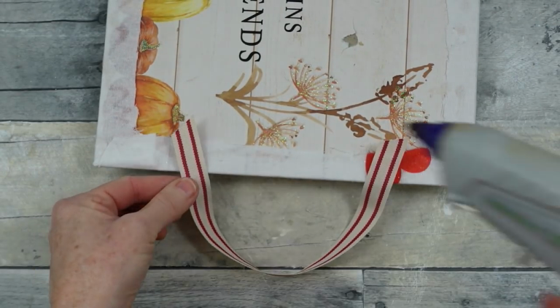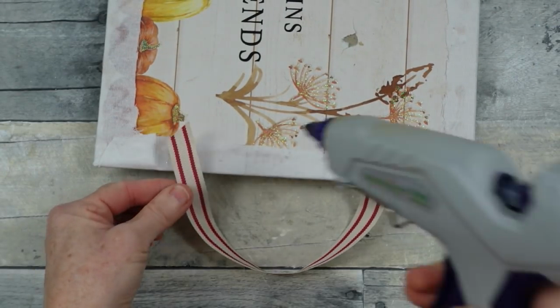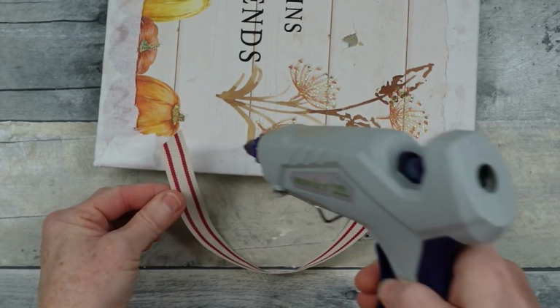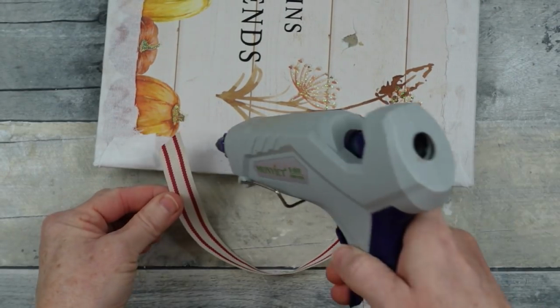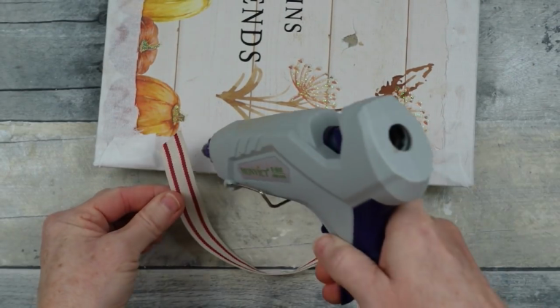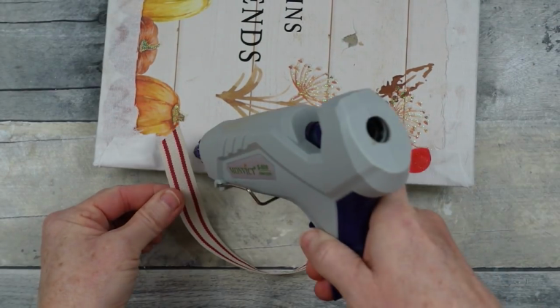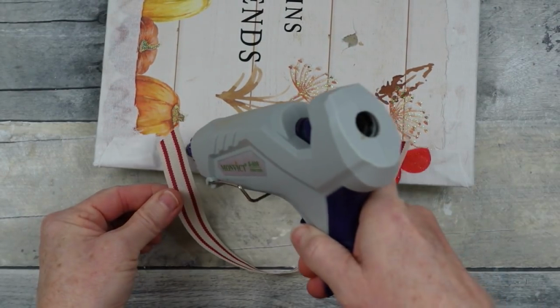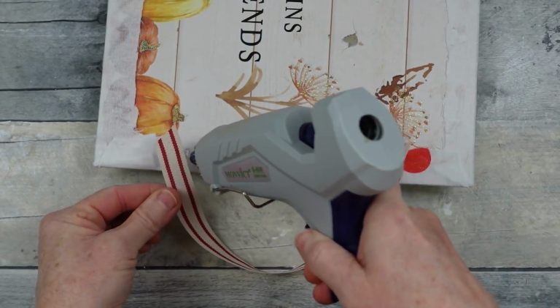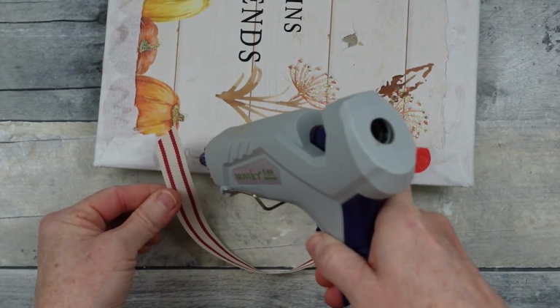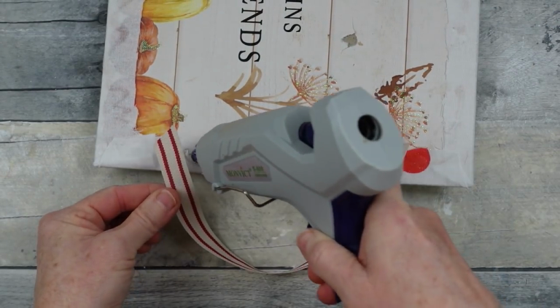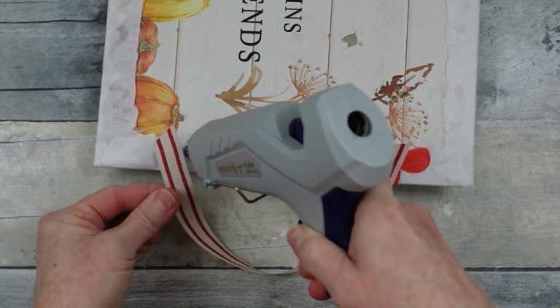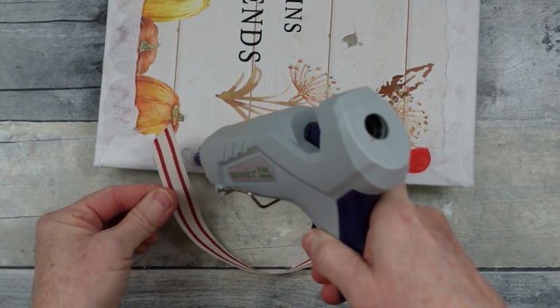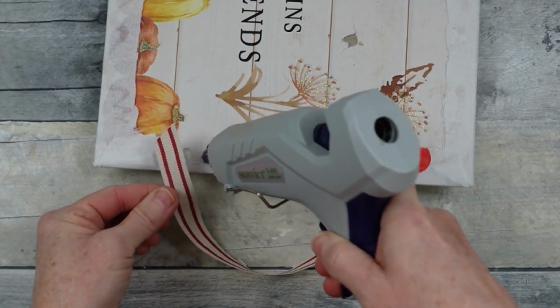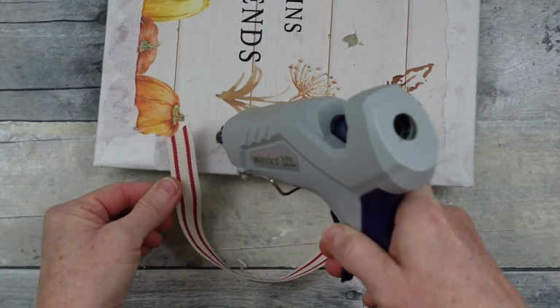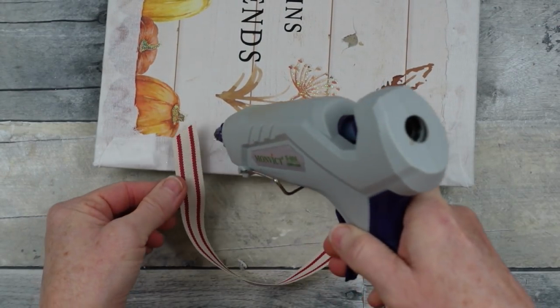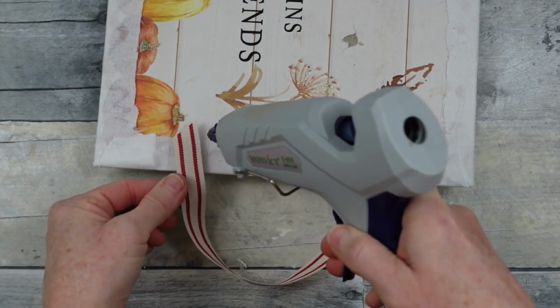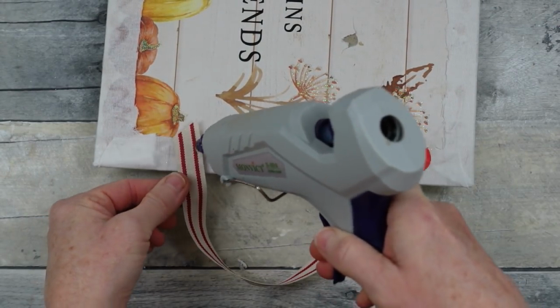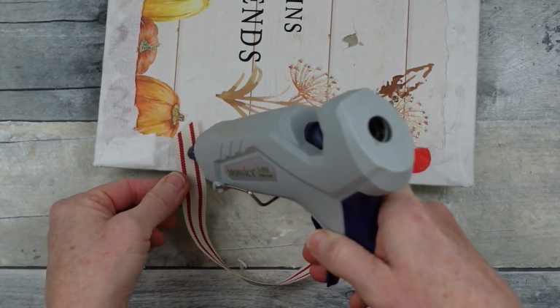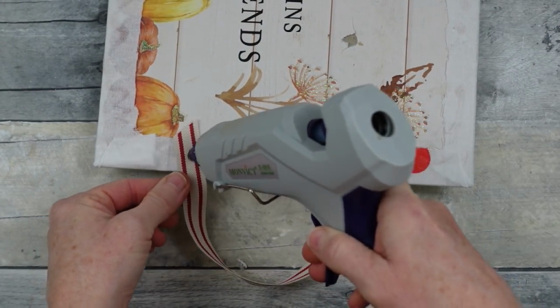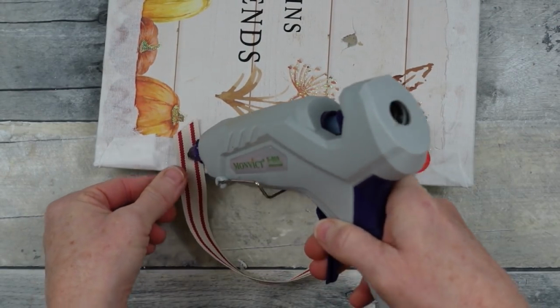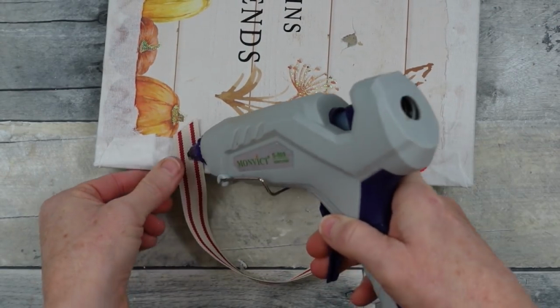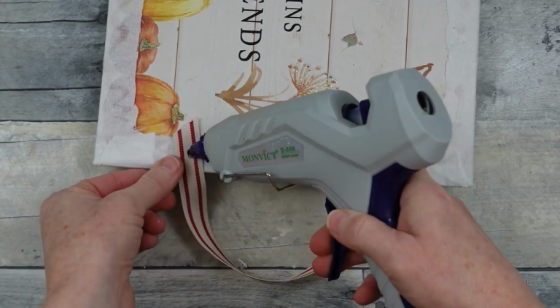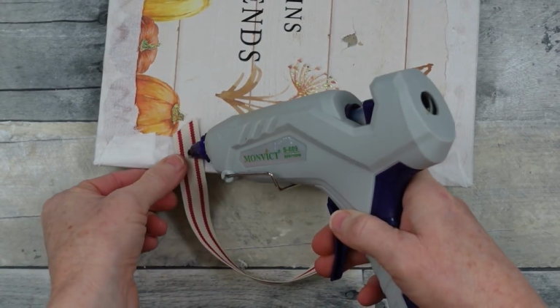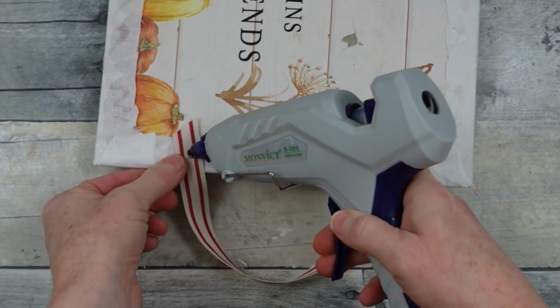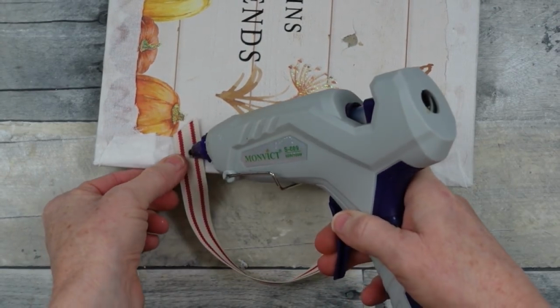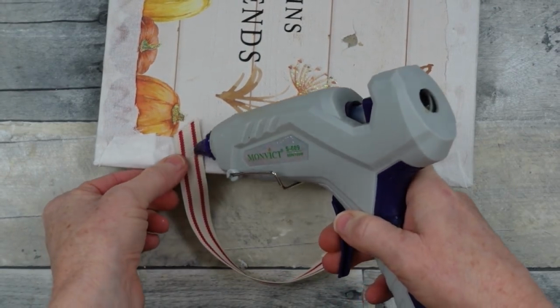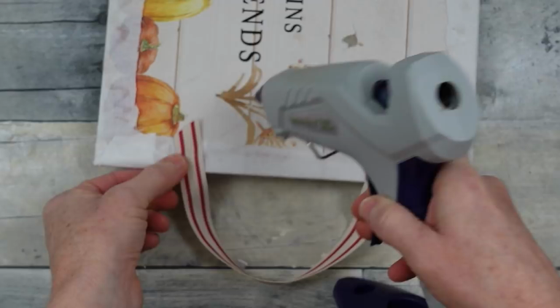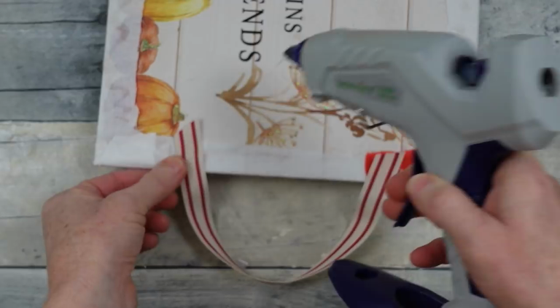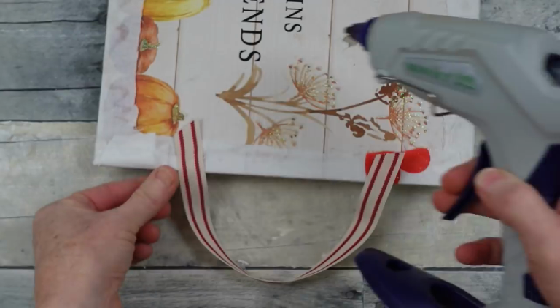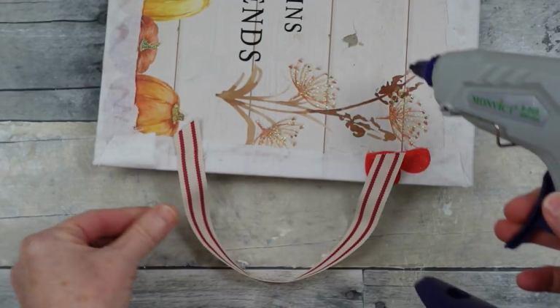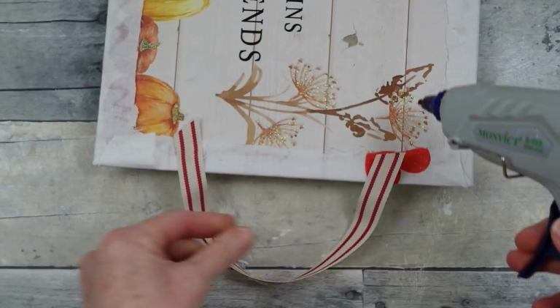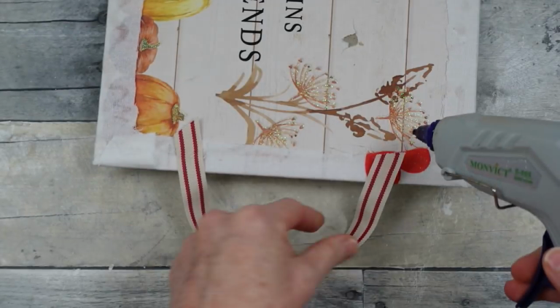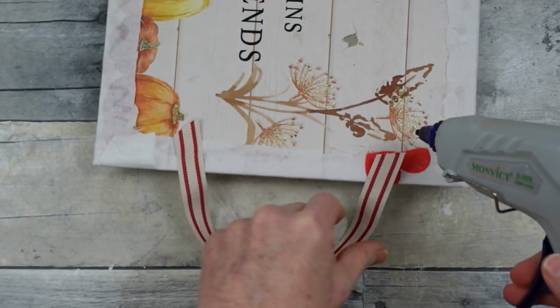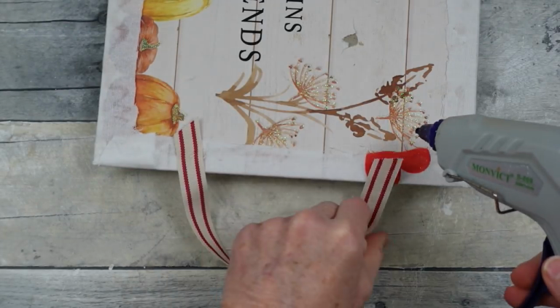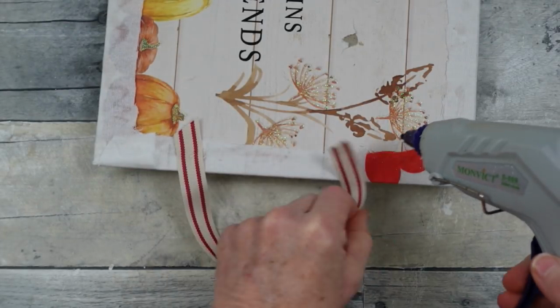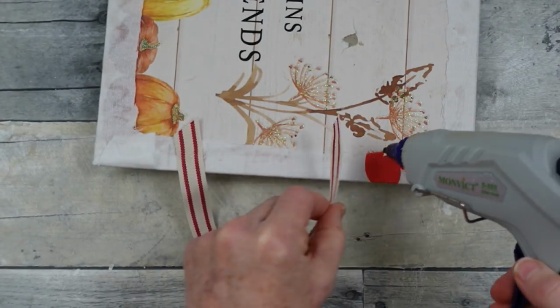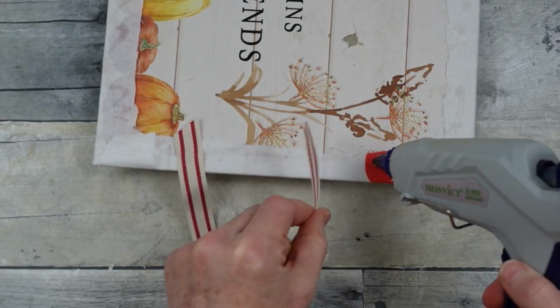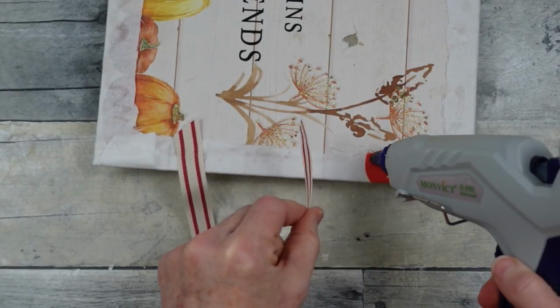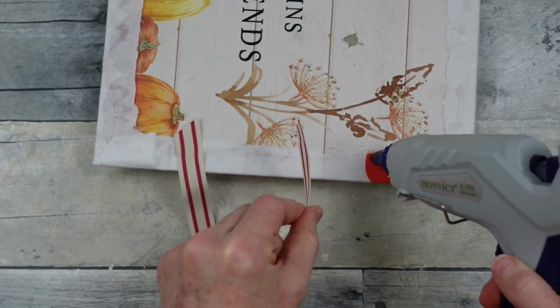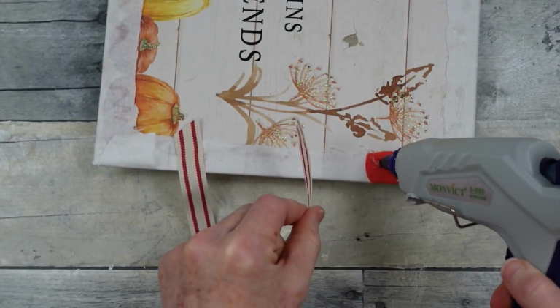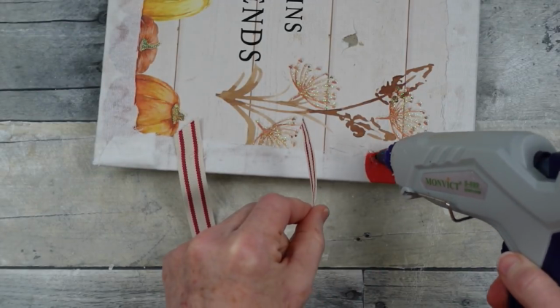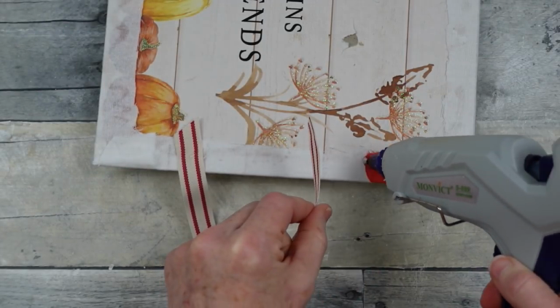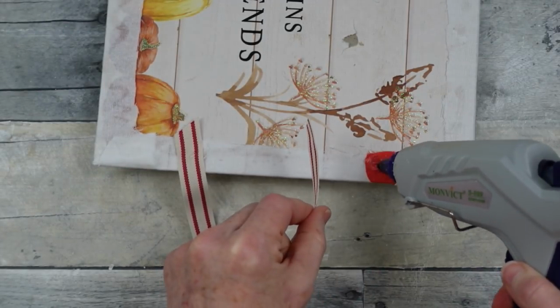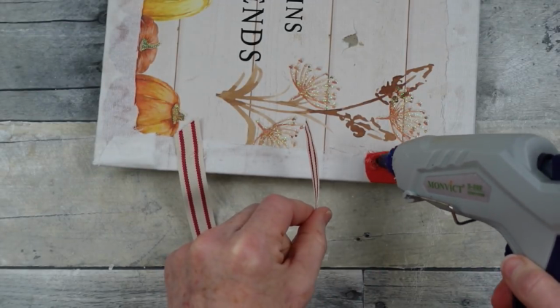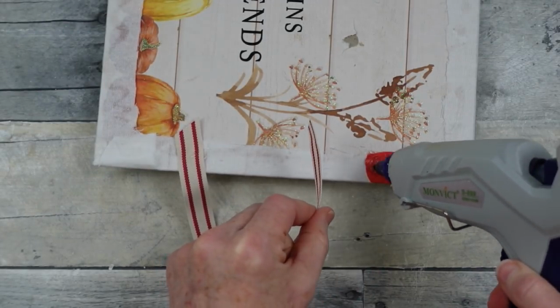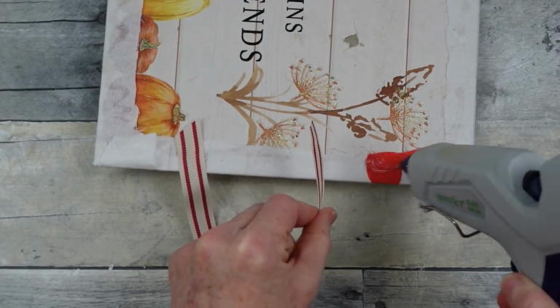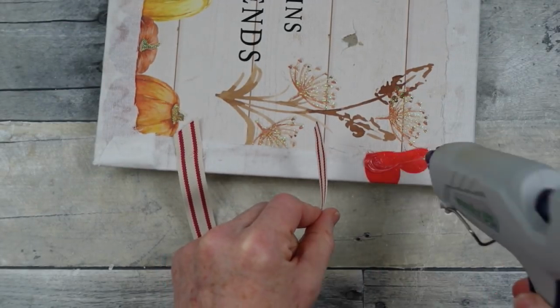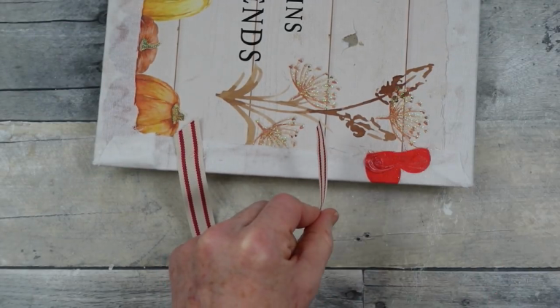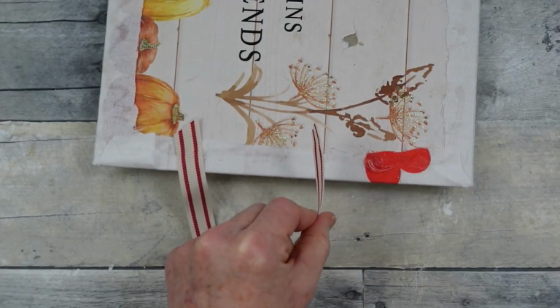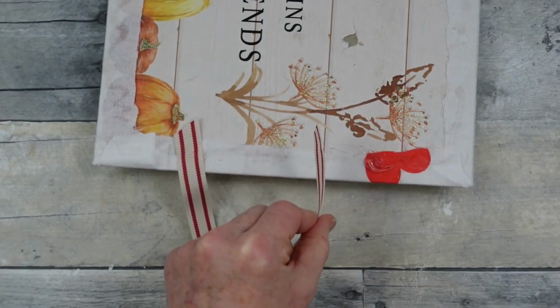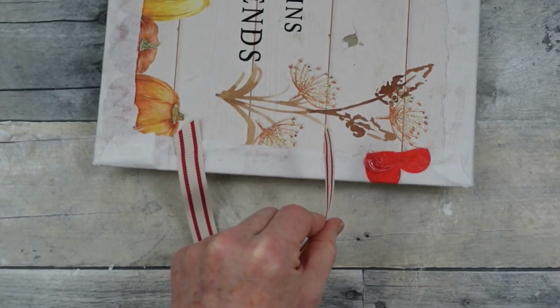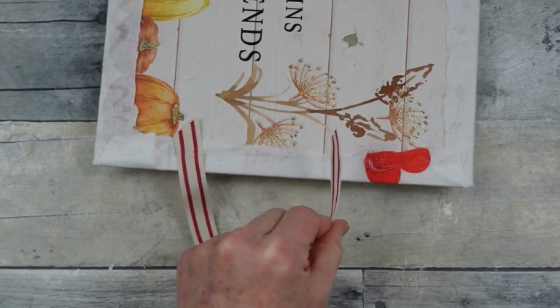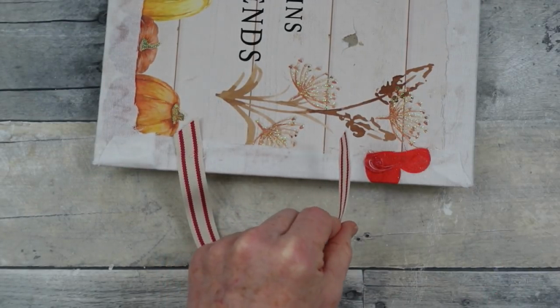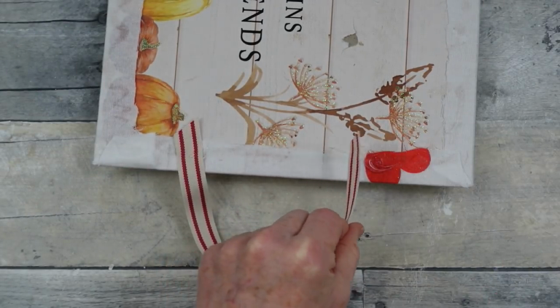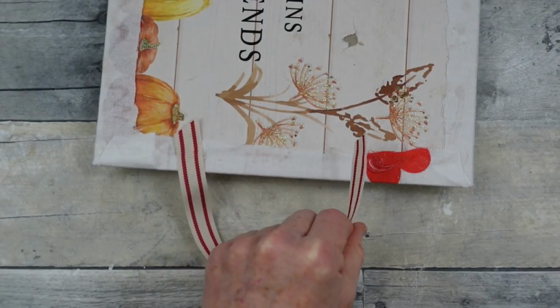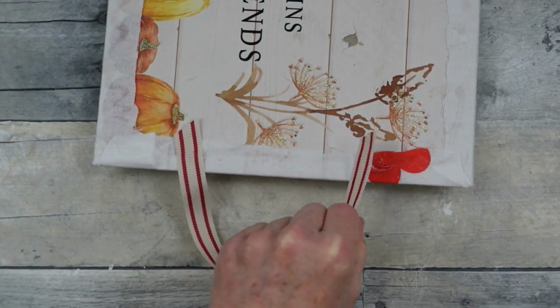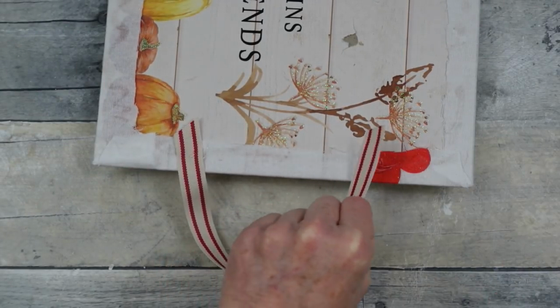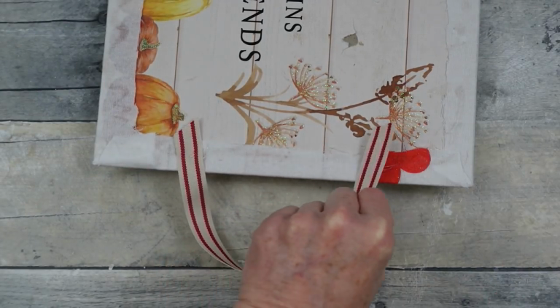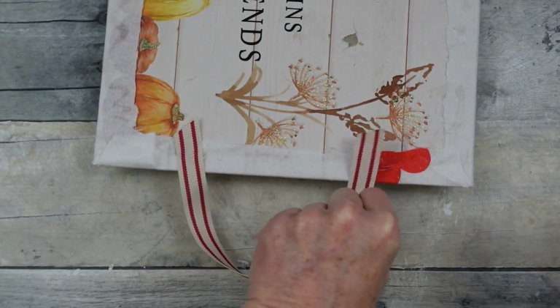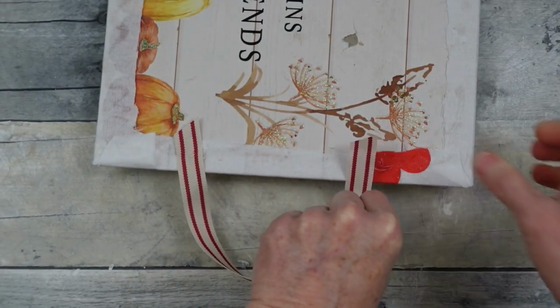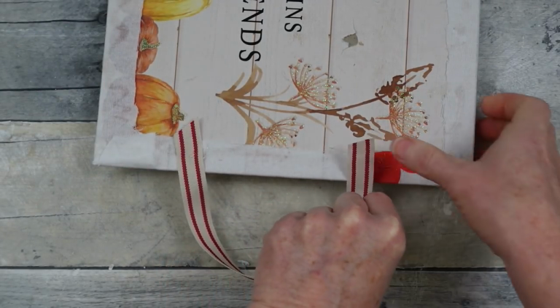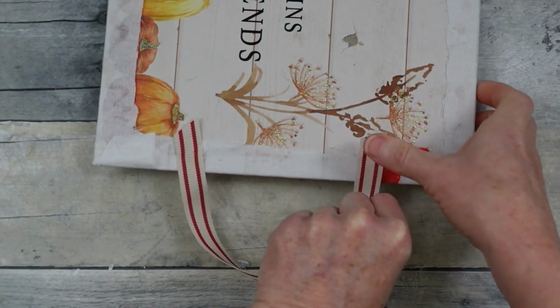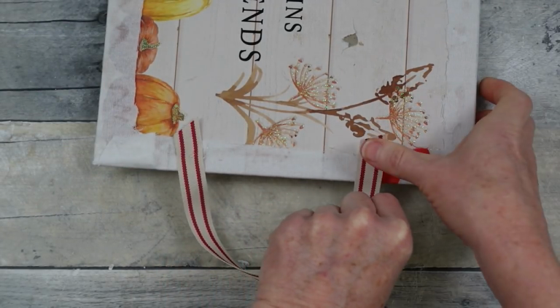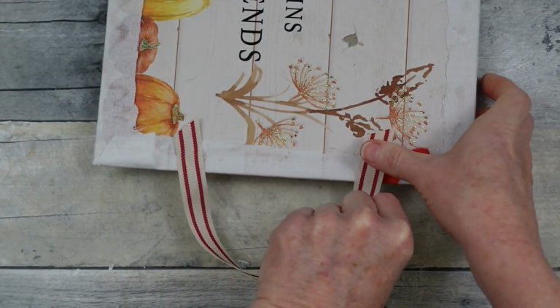The loop is big enough that you can move it back and forth to make sure it is centered correctly on your wall and hanging nice and straight.